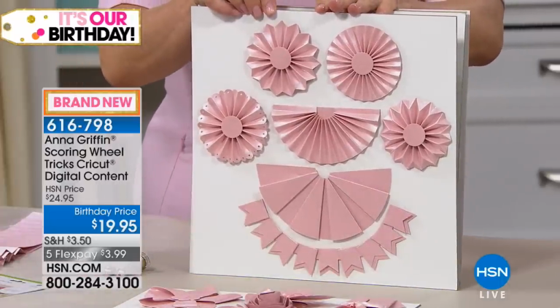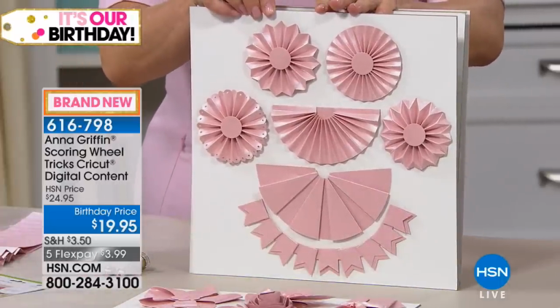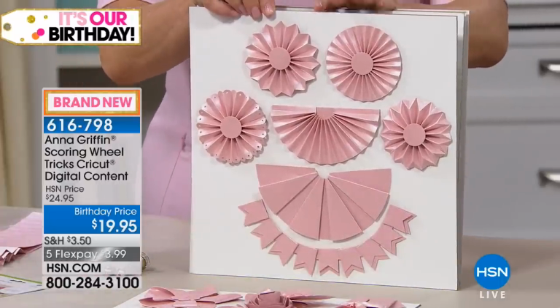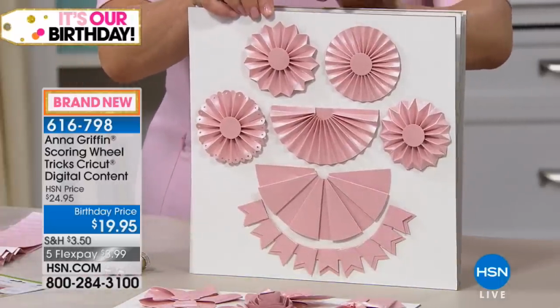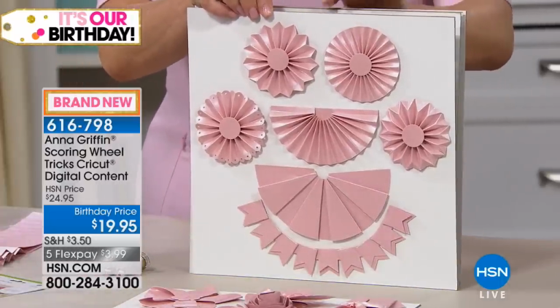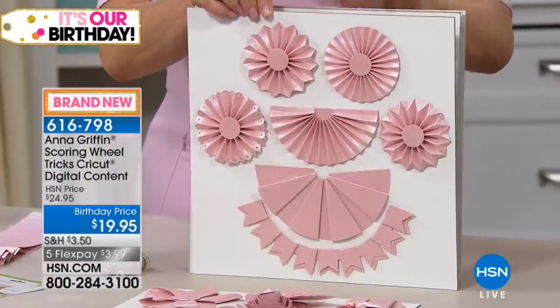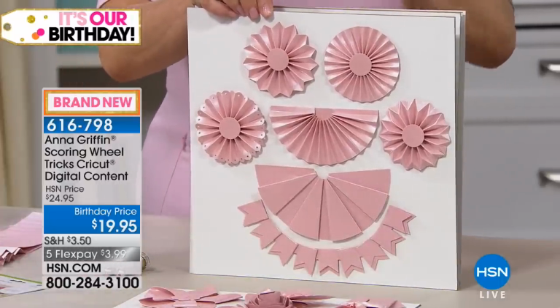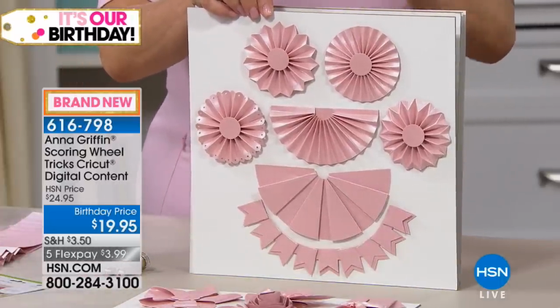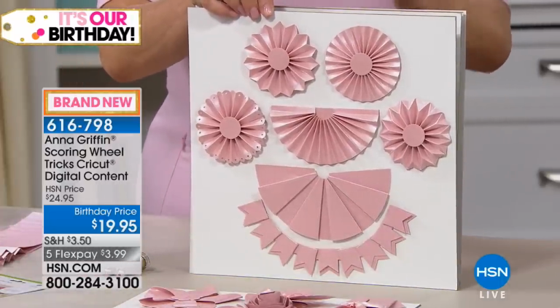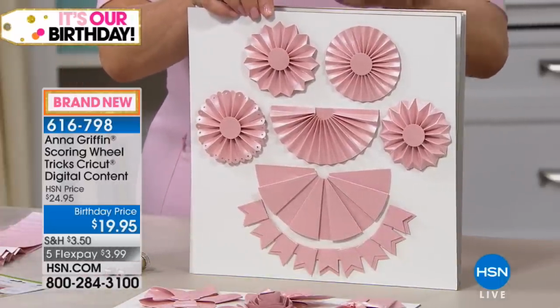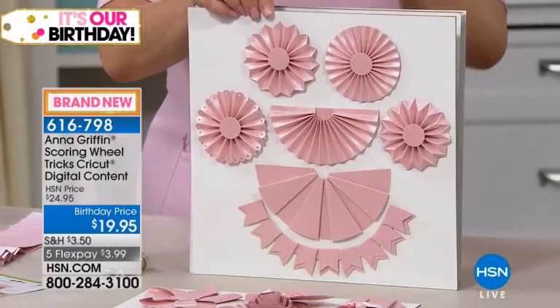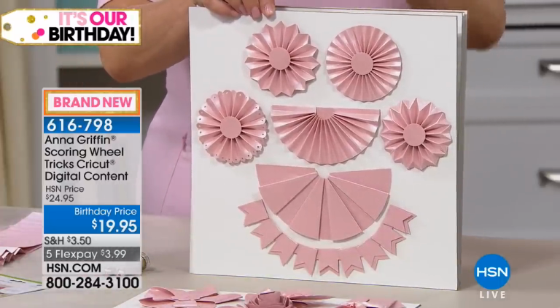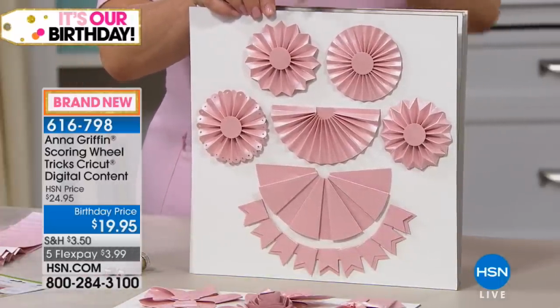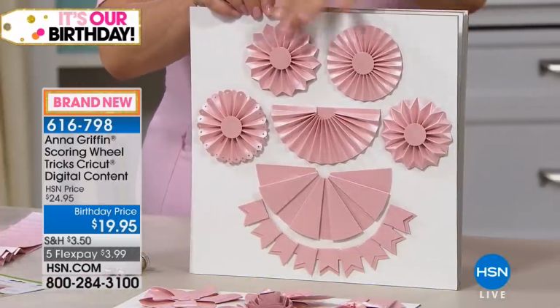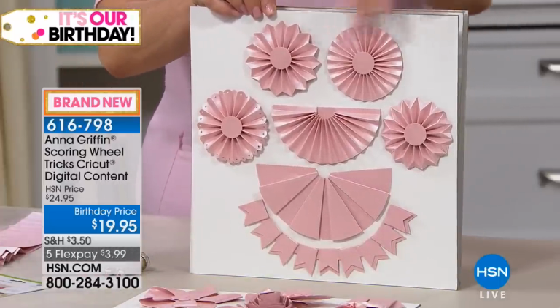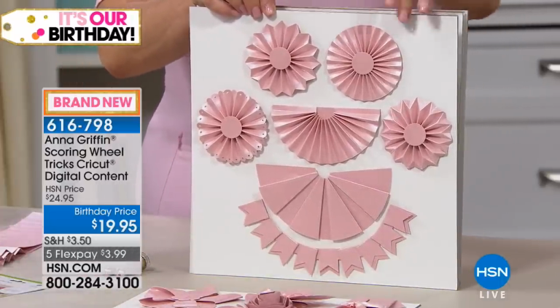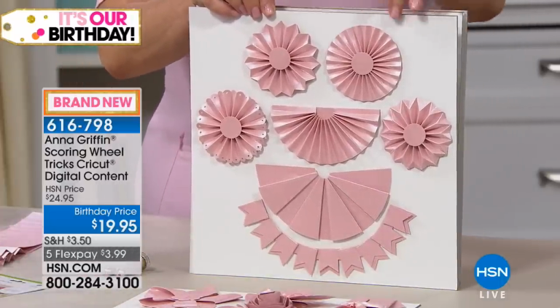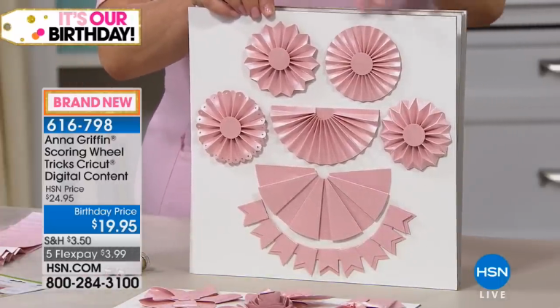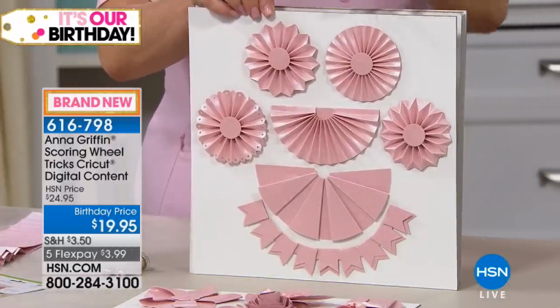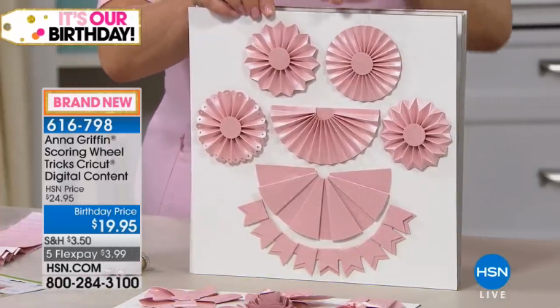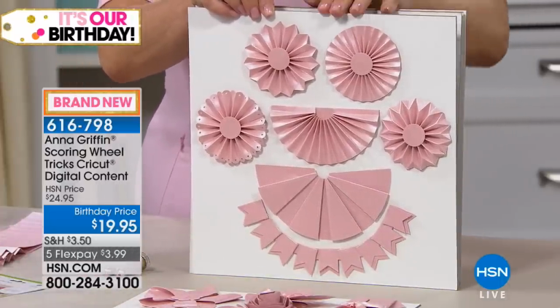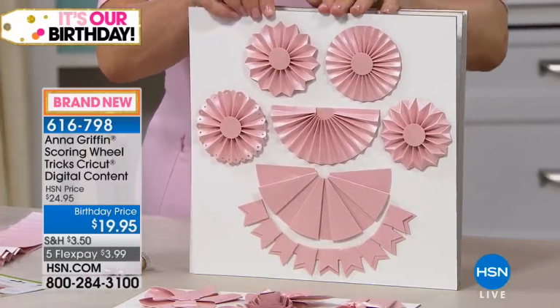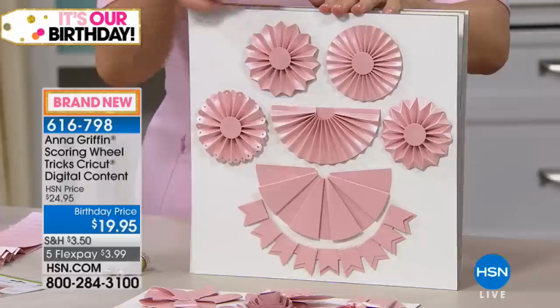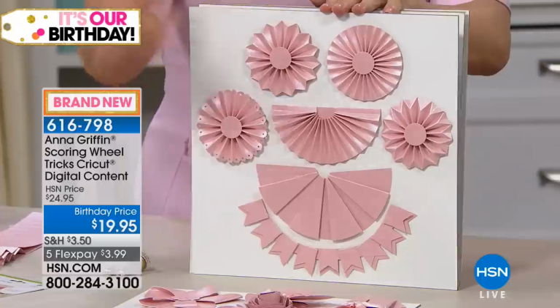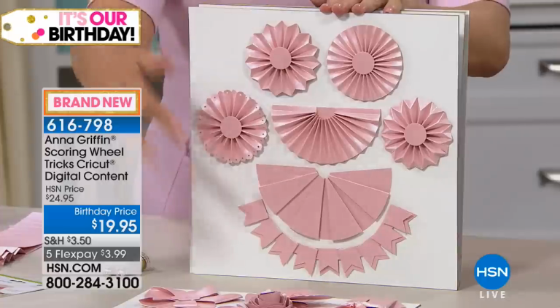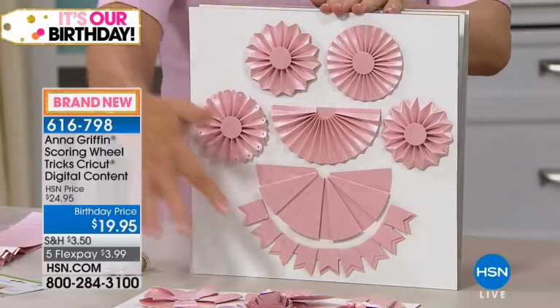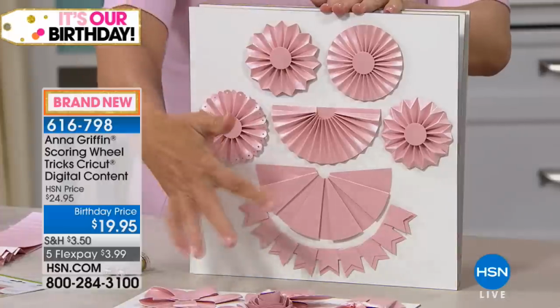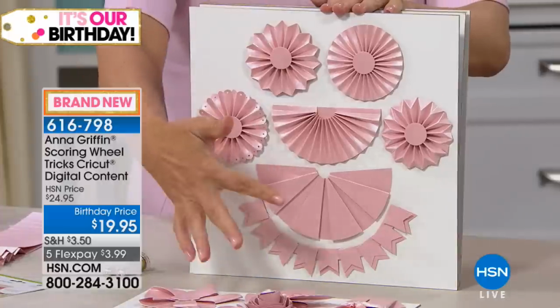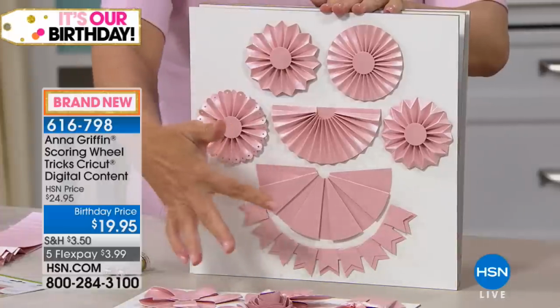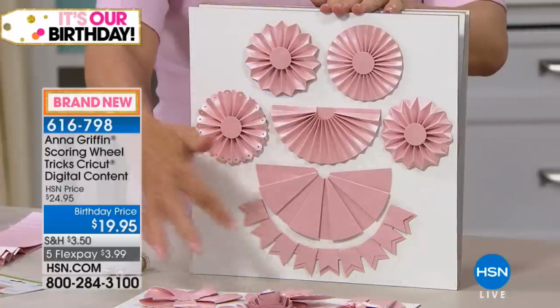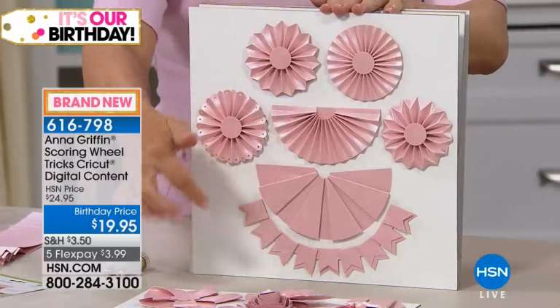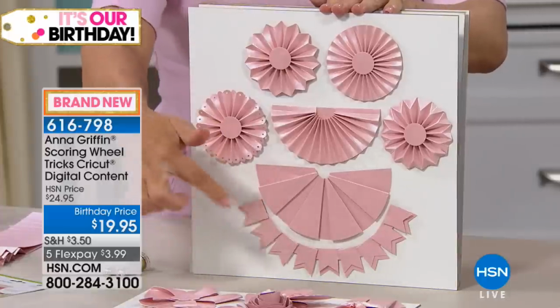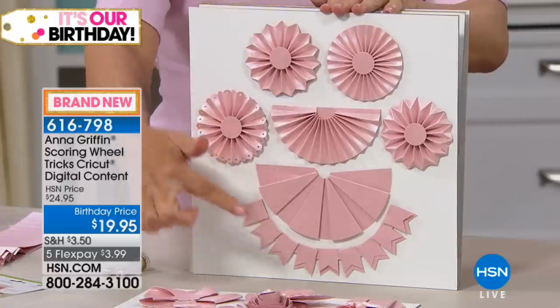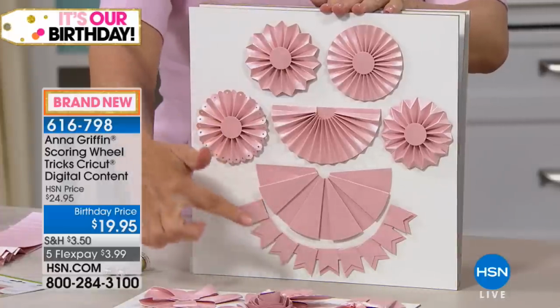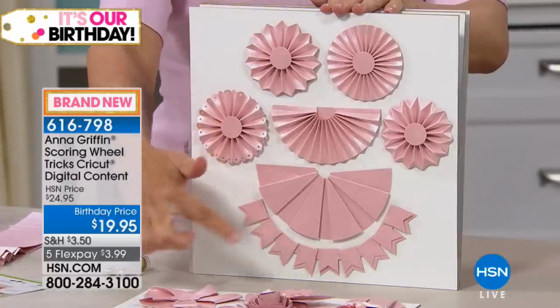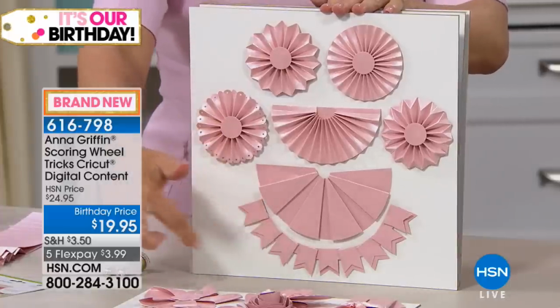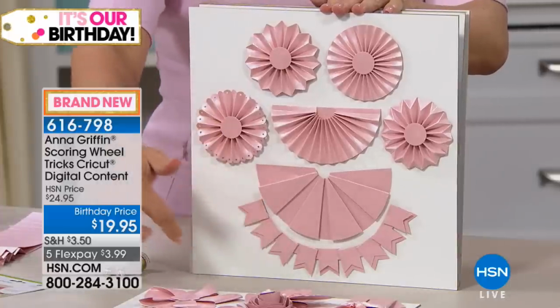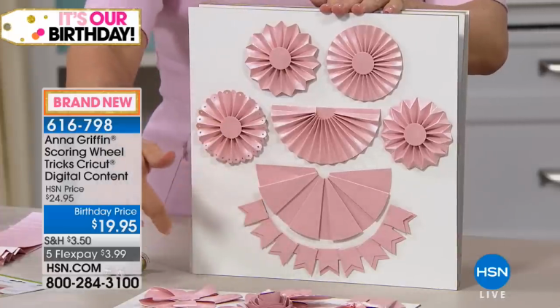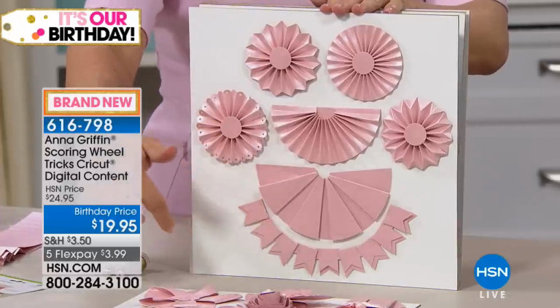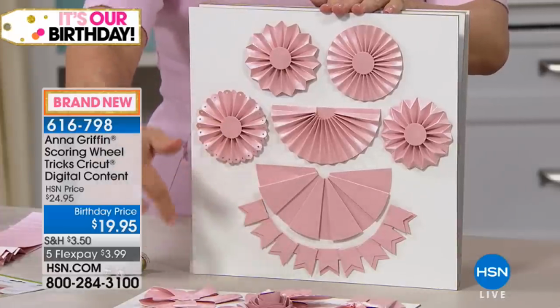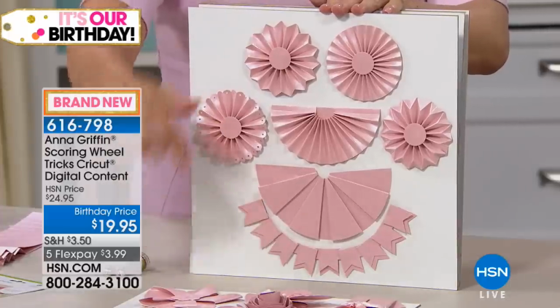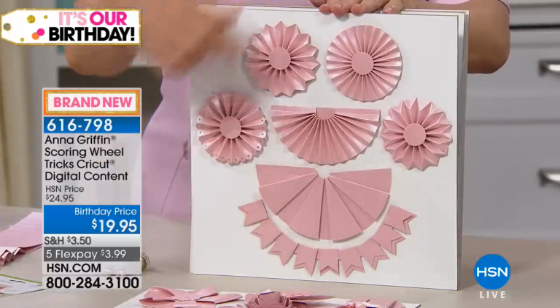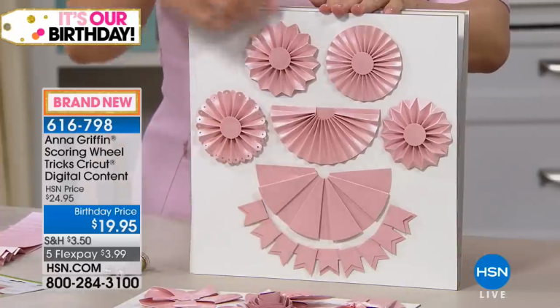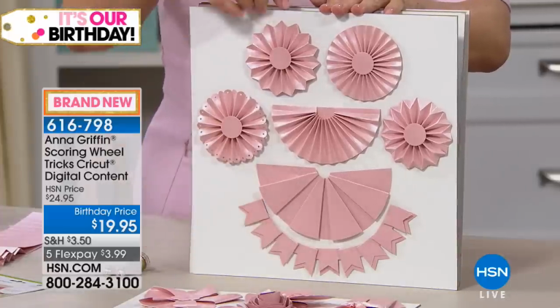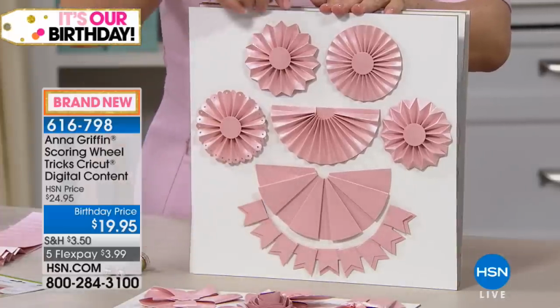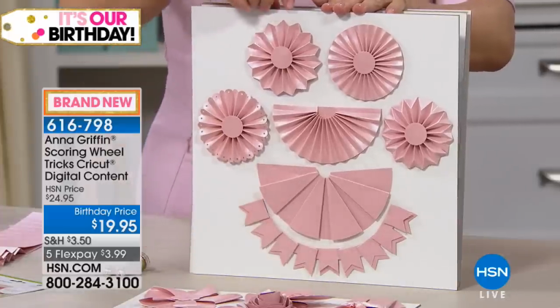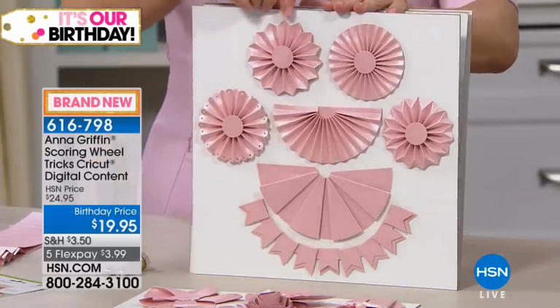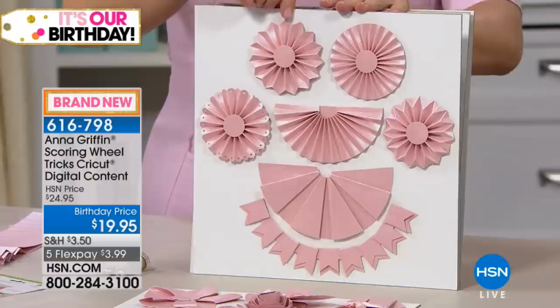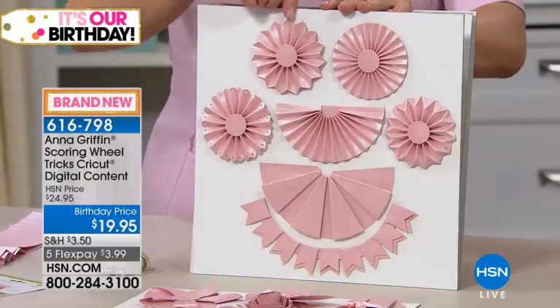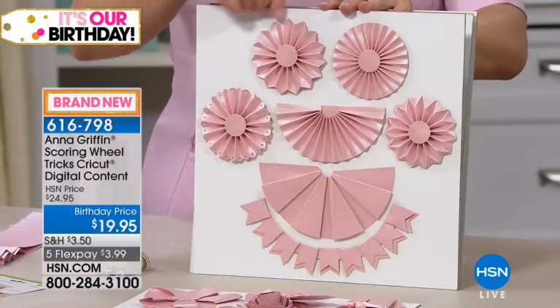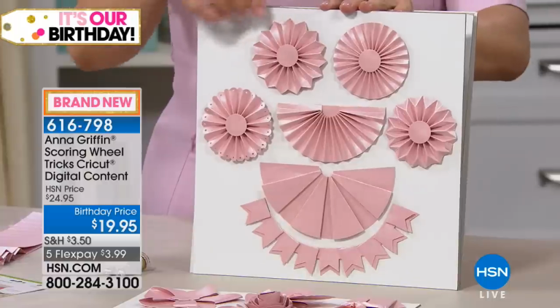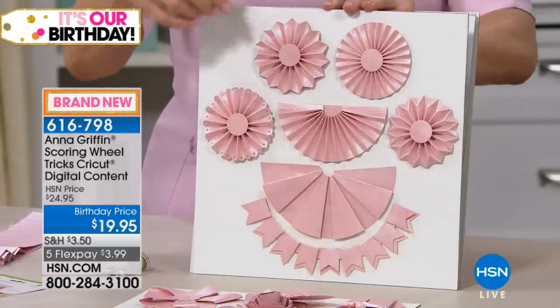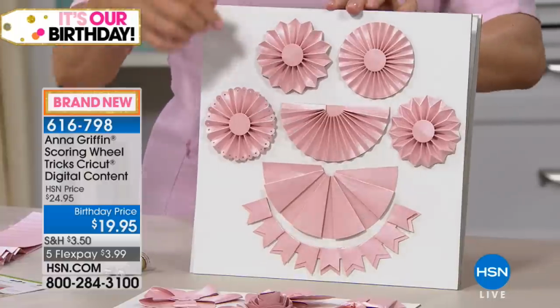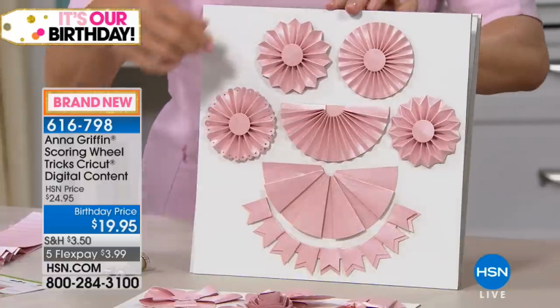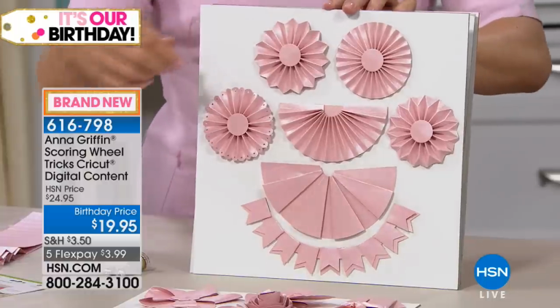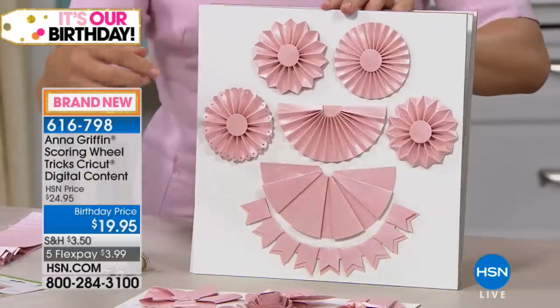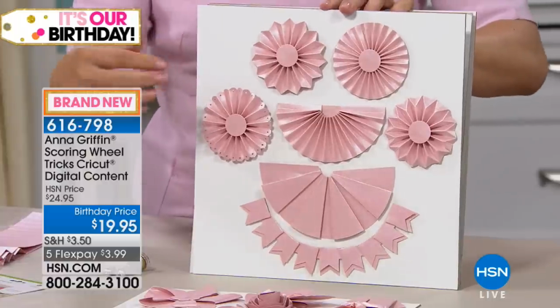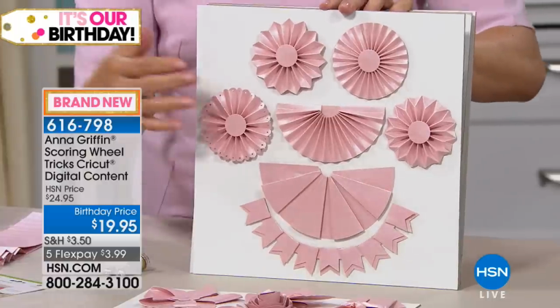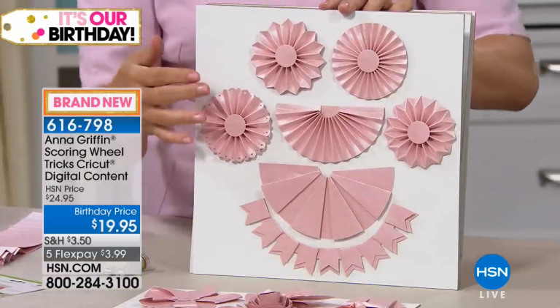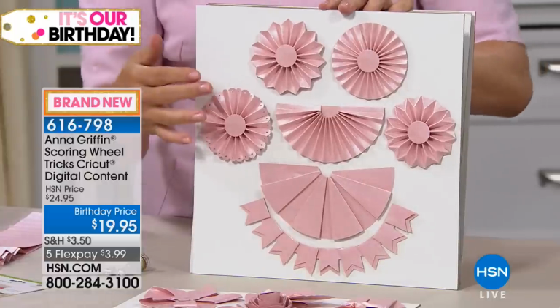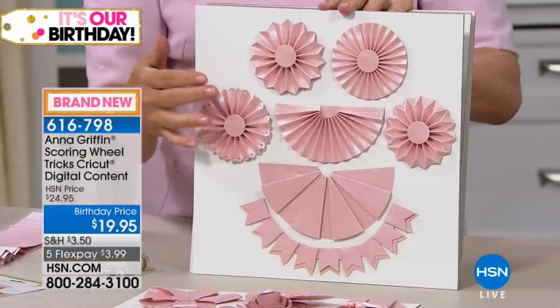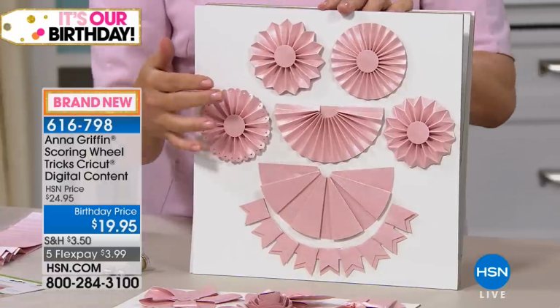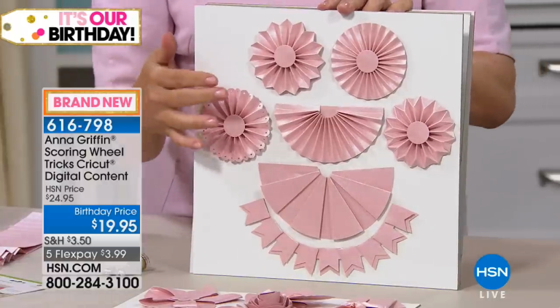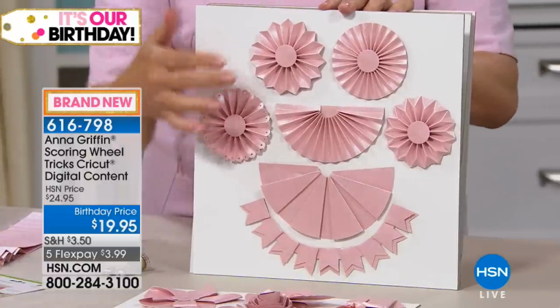We go from ribbons to rosettes. This rosette — look at this. It's so great. Half fans, beautiful bunting, gorgeous. There's a sea urchin rosette.